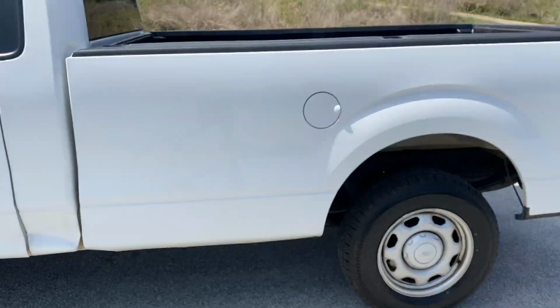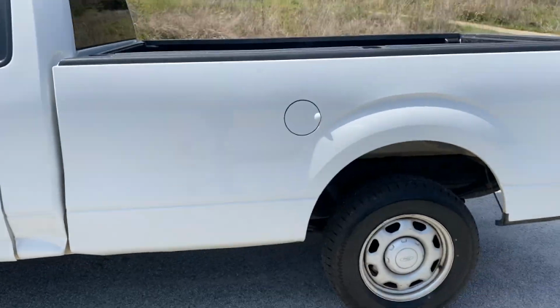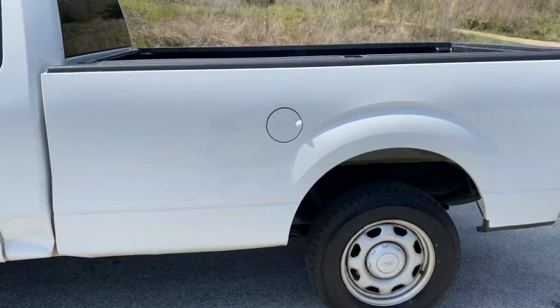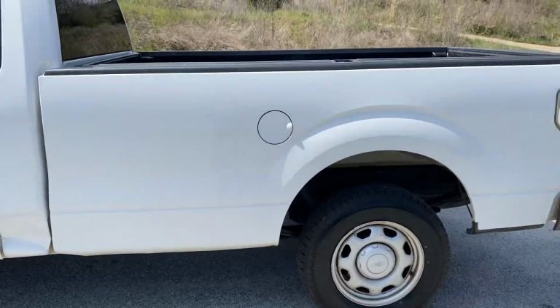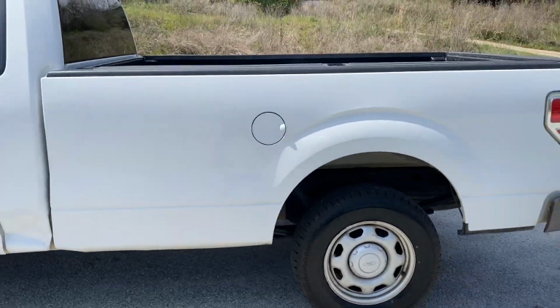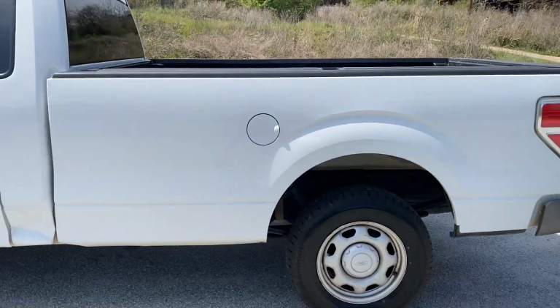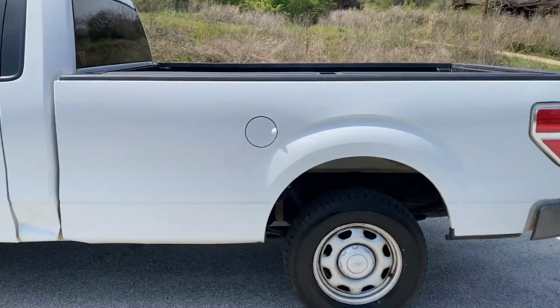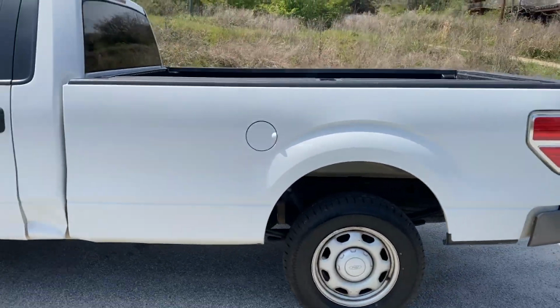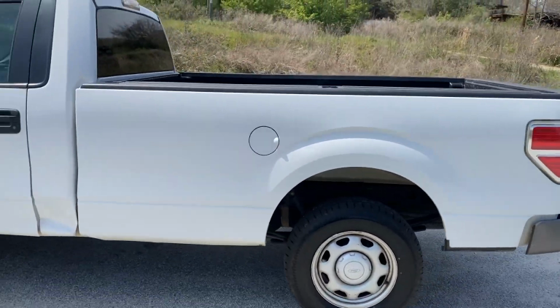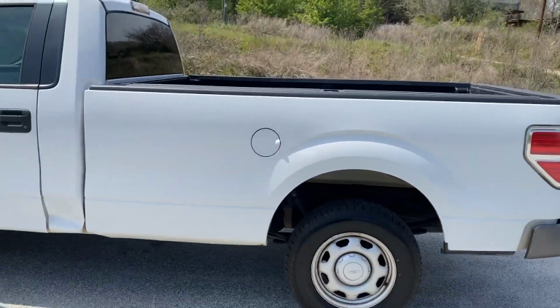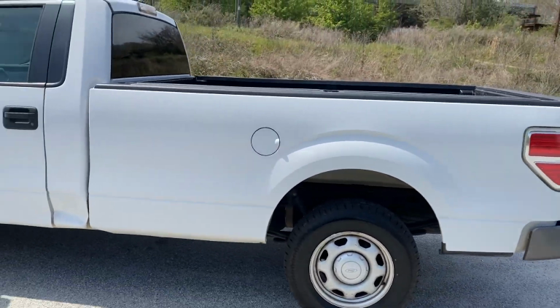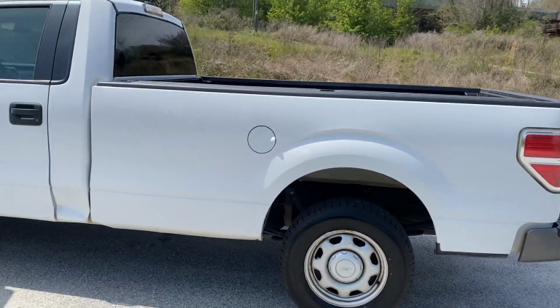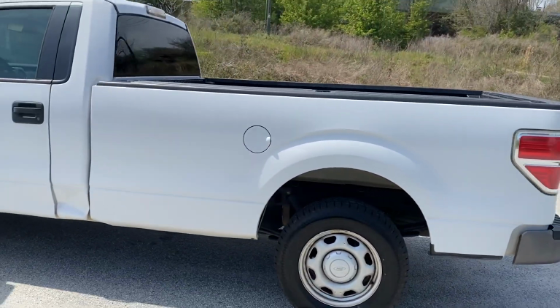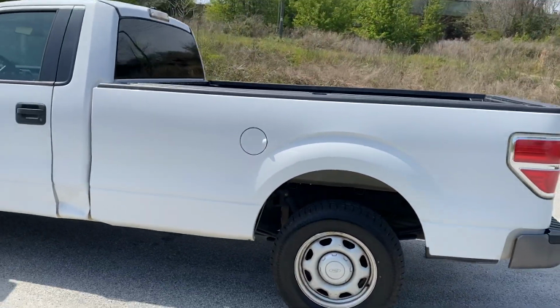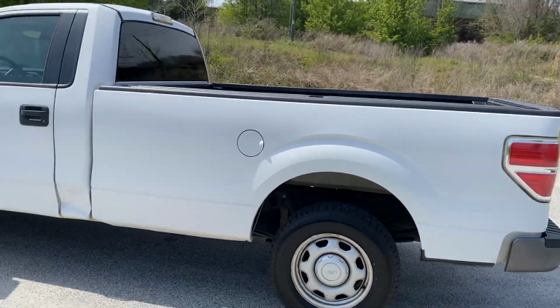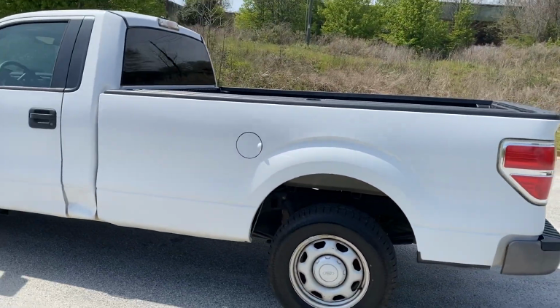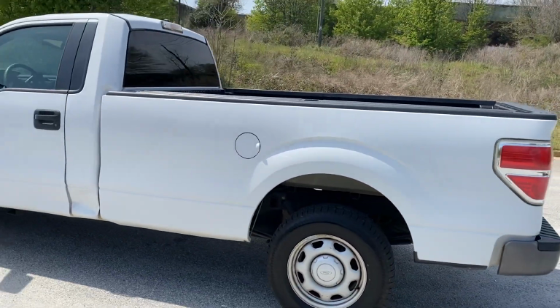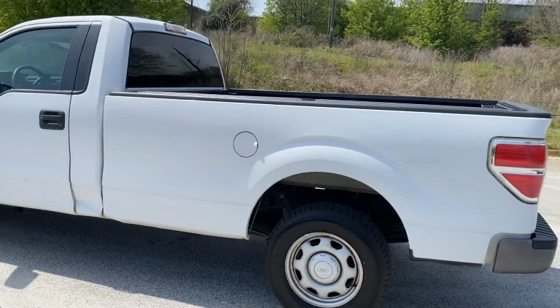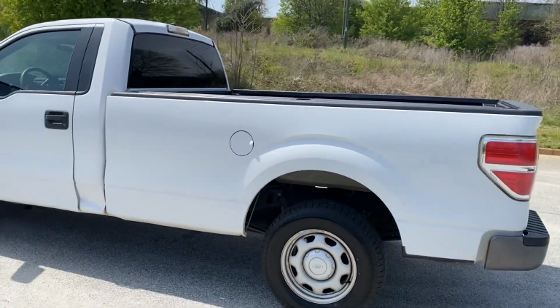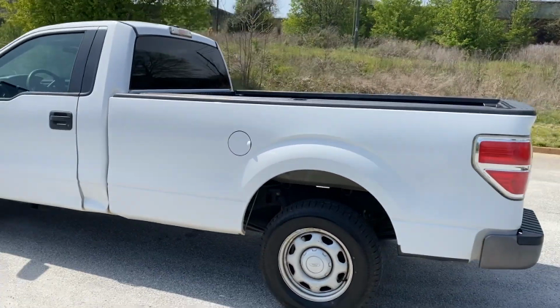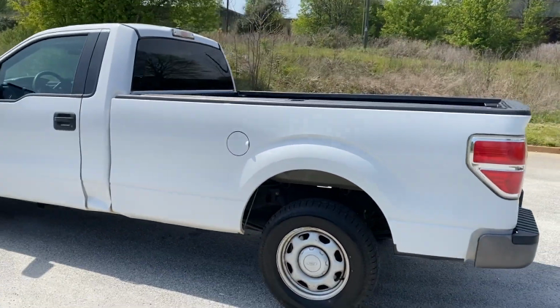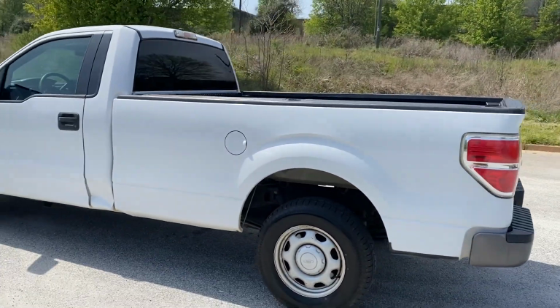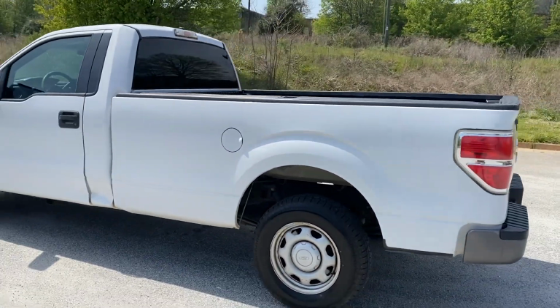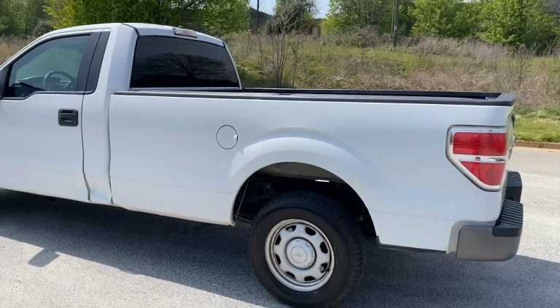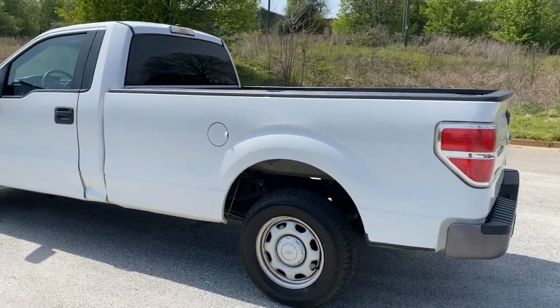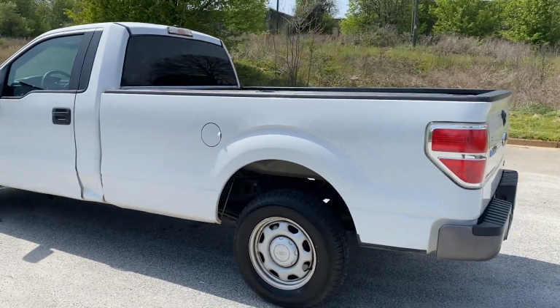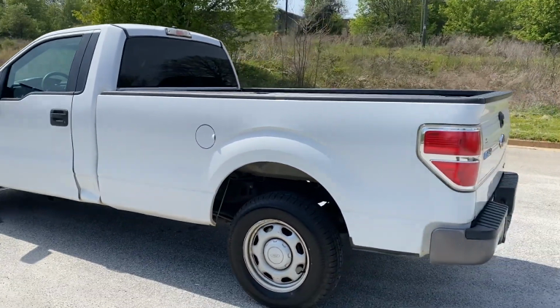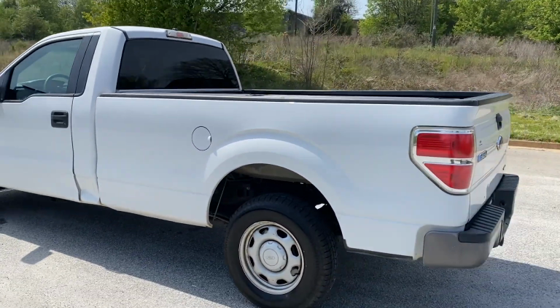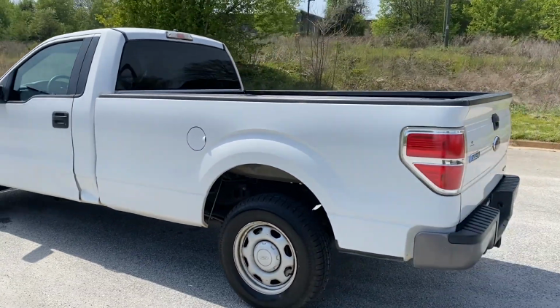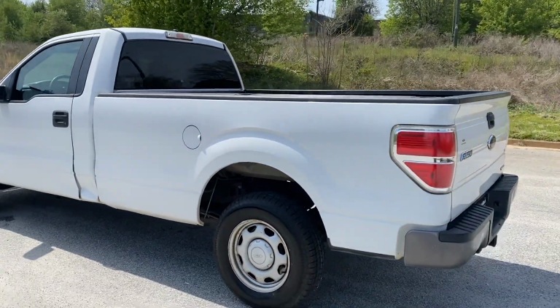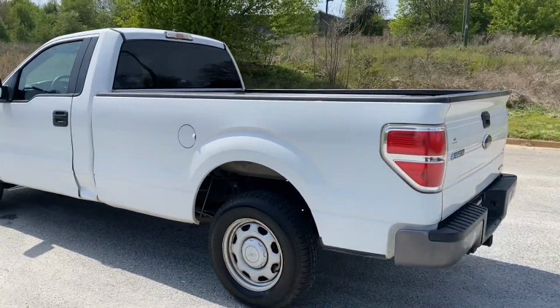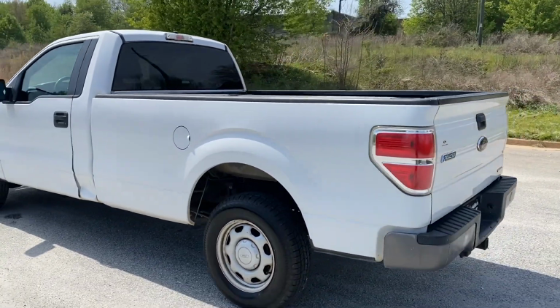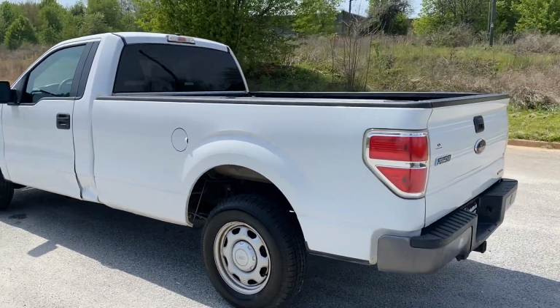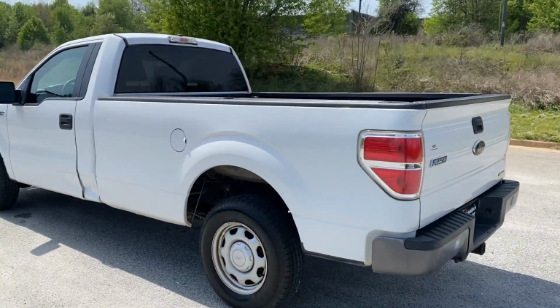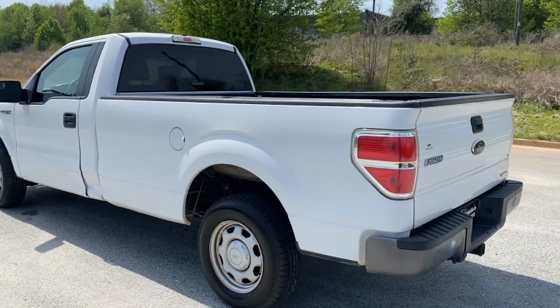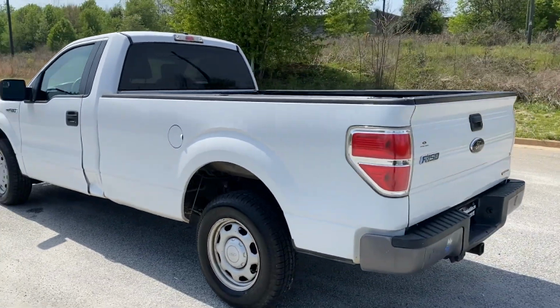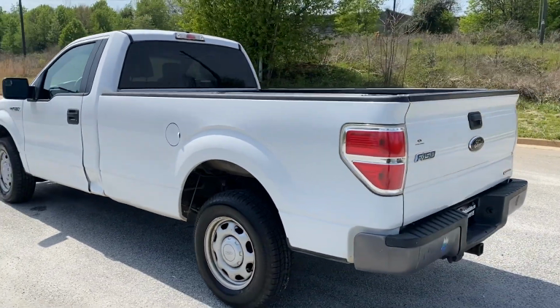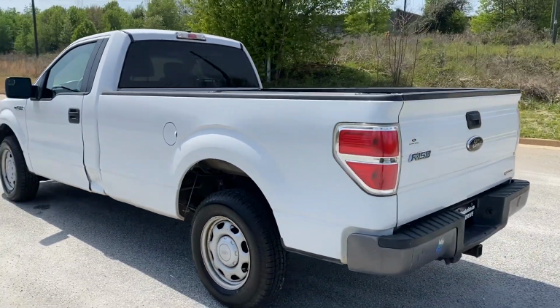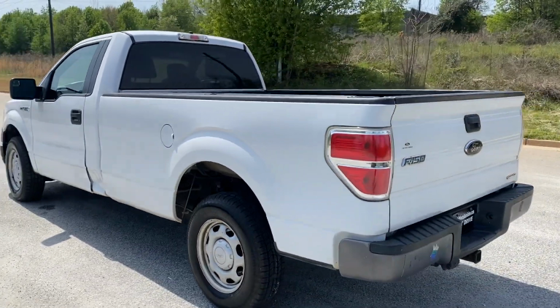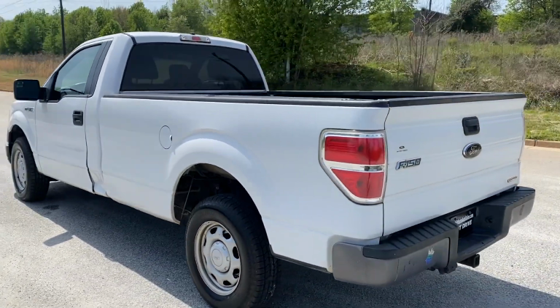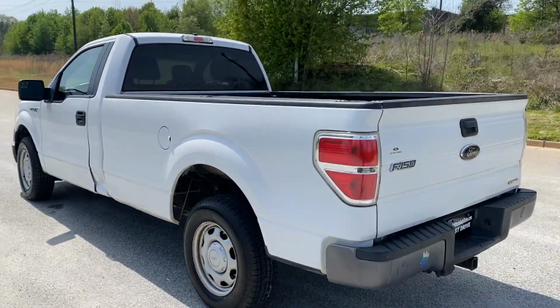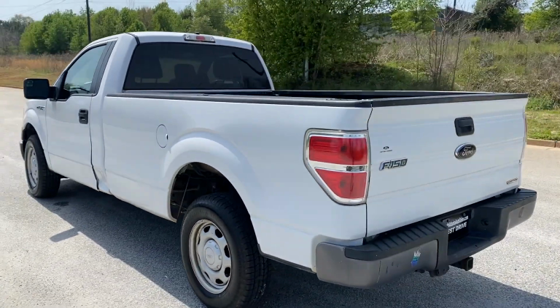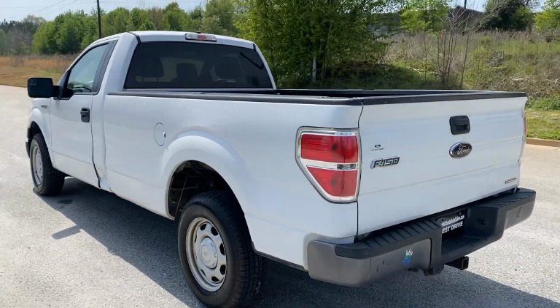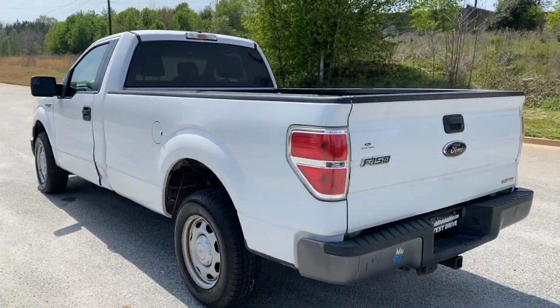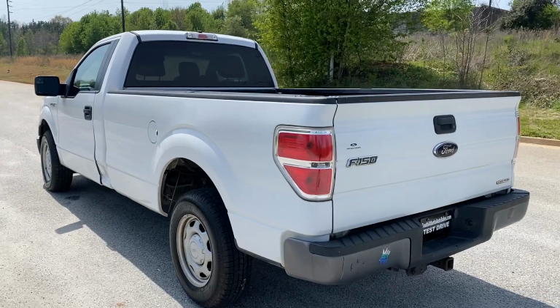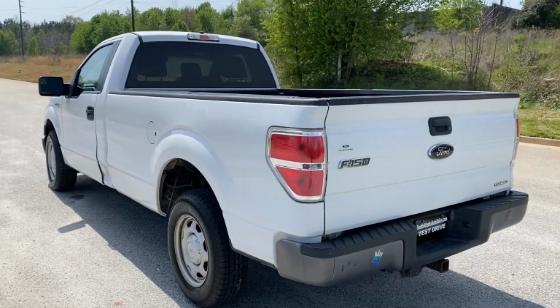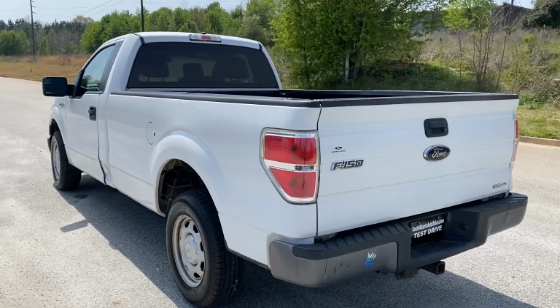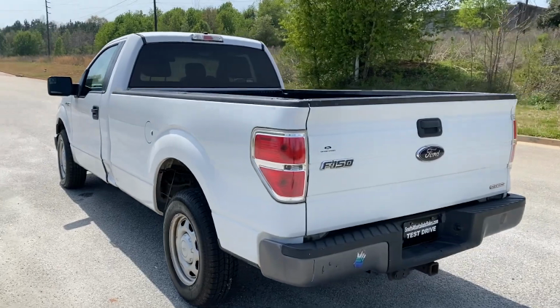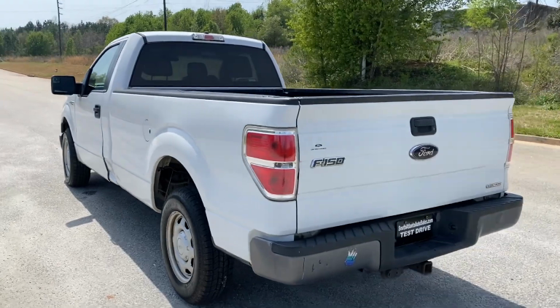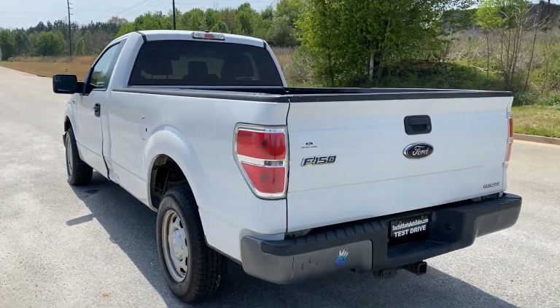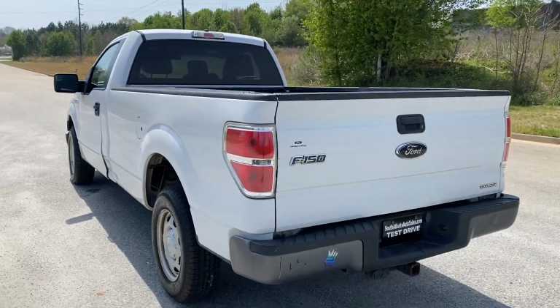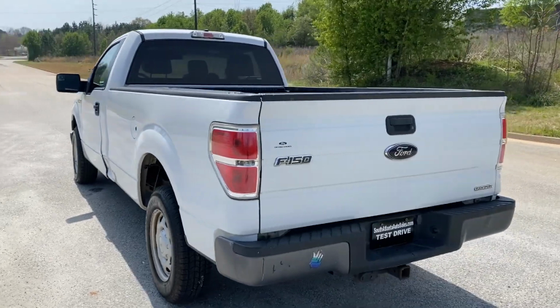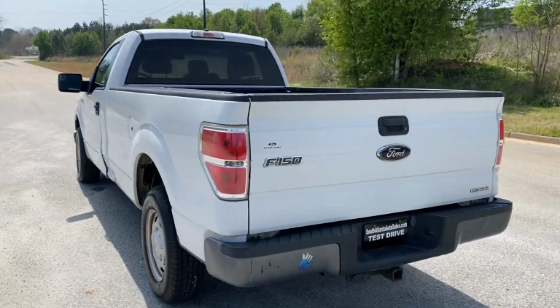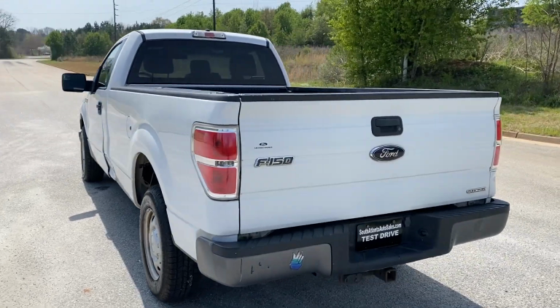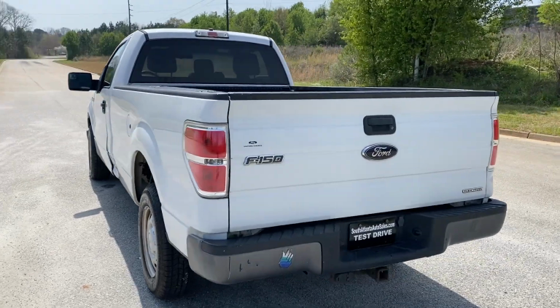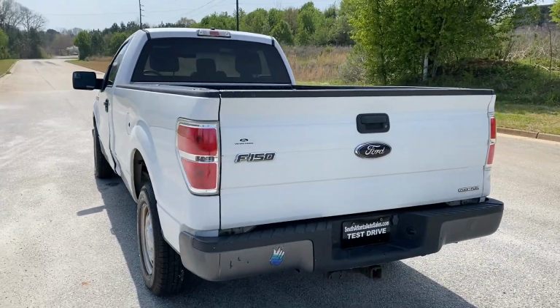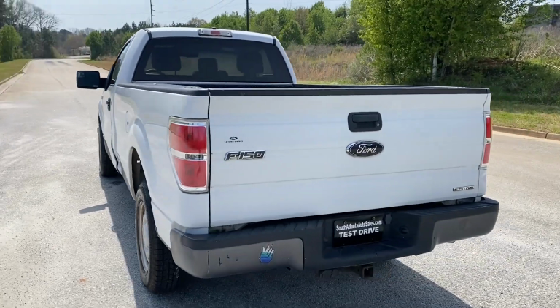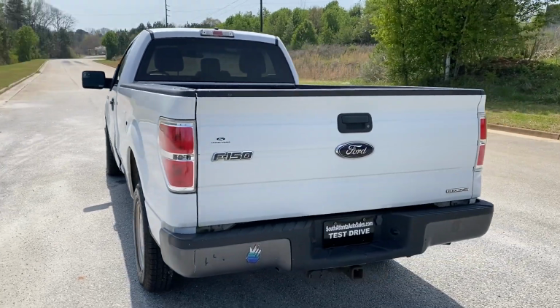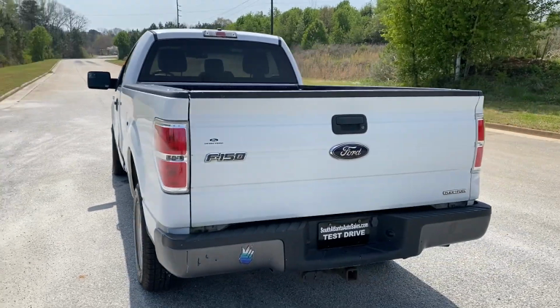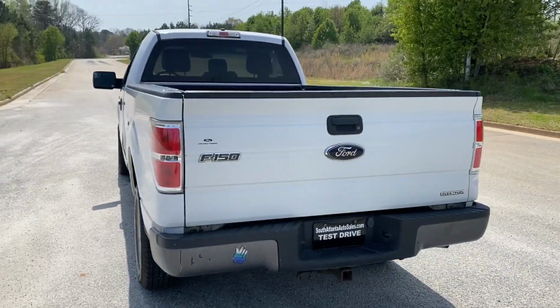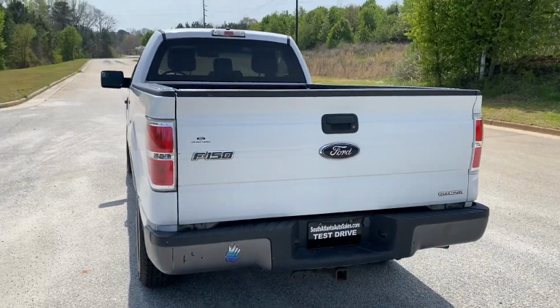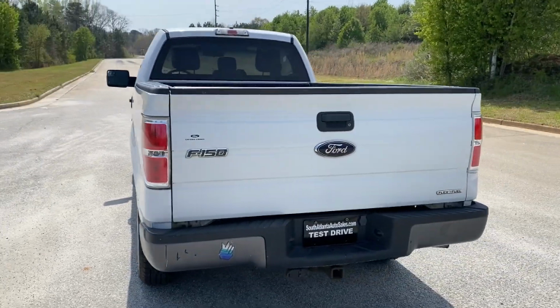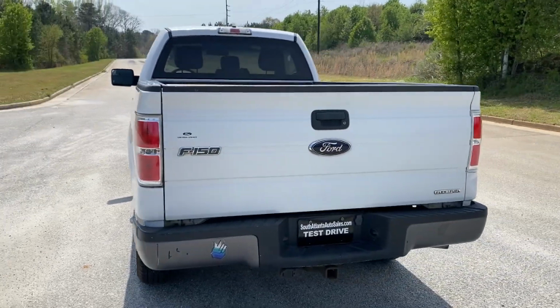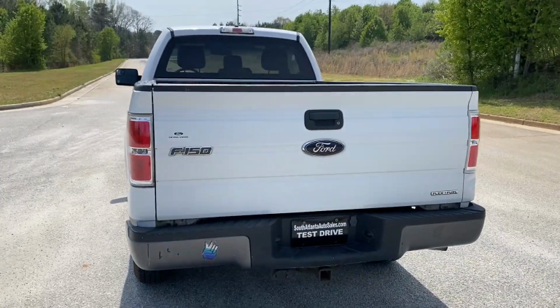But other than that, it drives really well. So we're gonna go and finish the walk around here, show you the inside and we'll do a quick test drive.